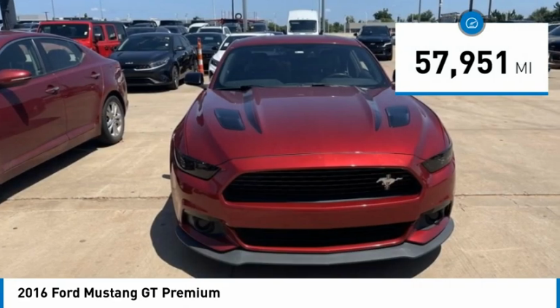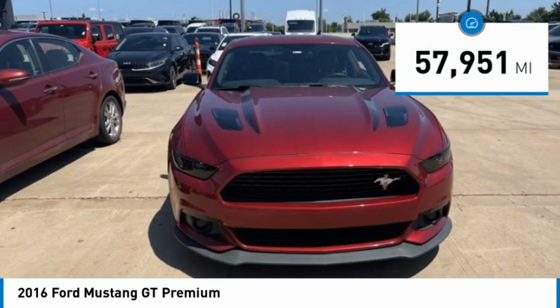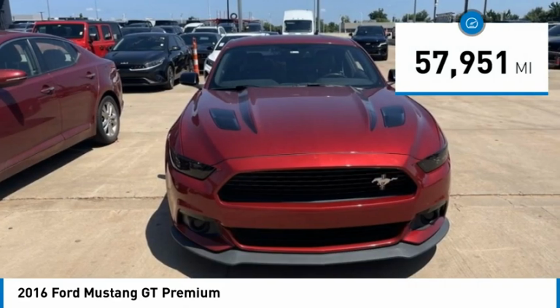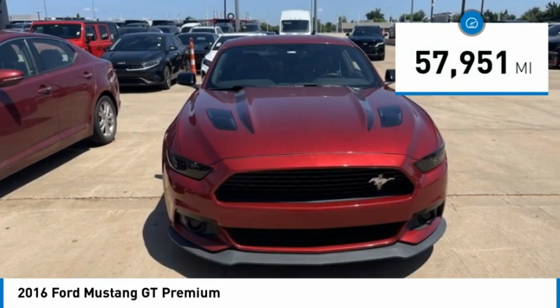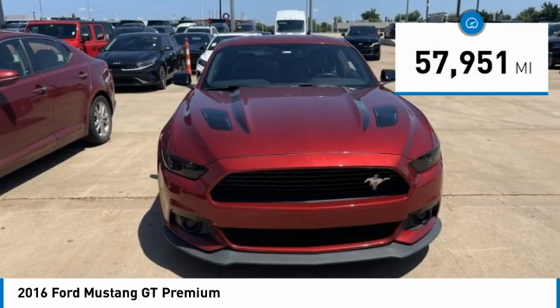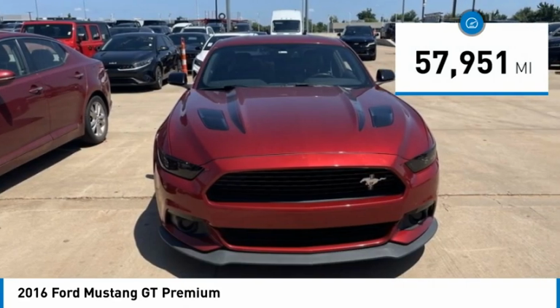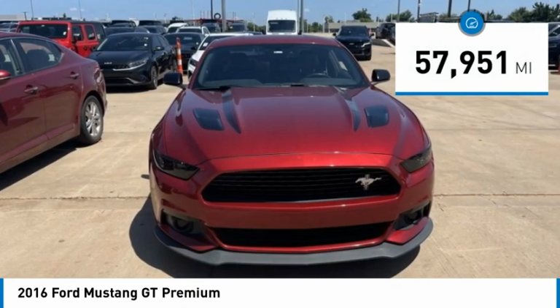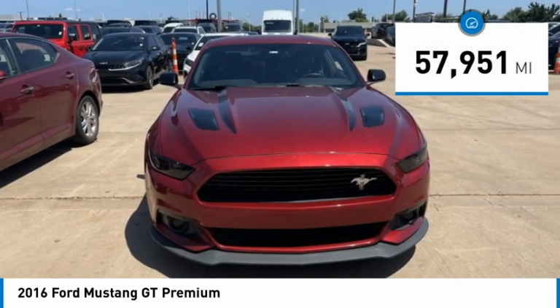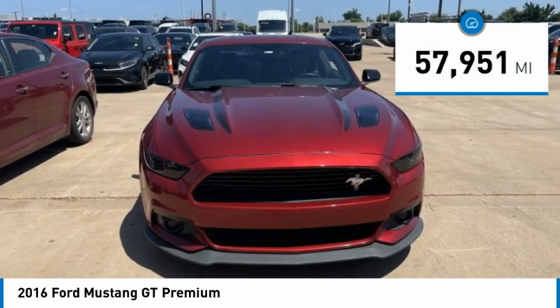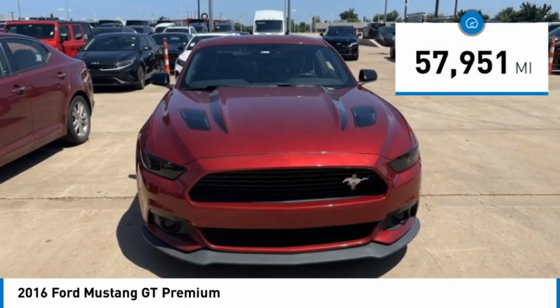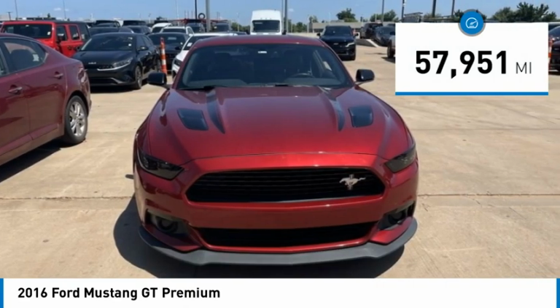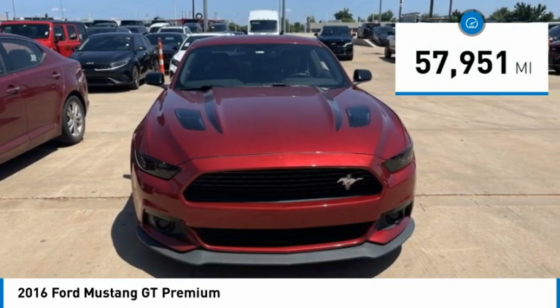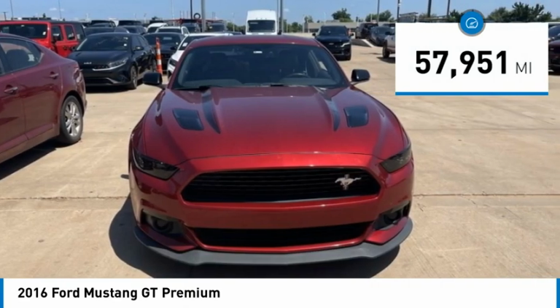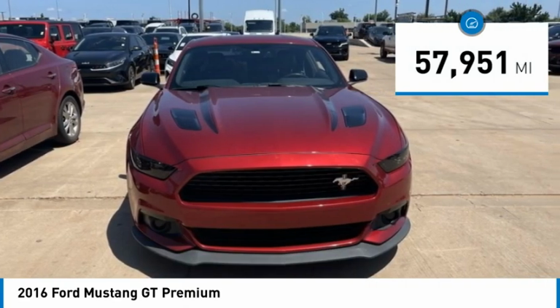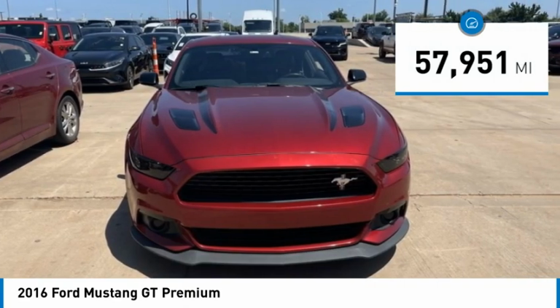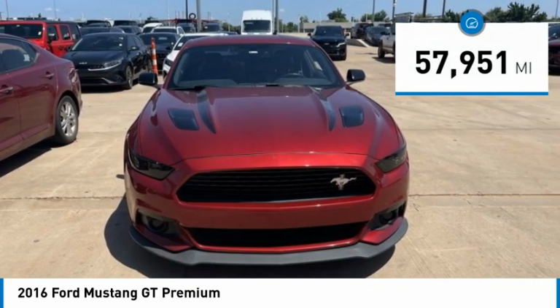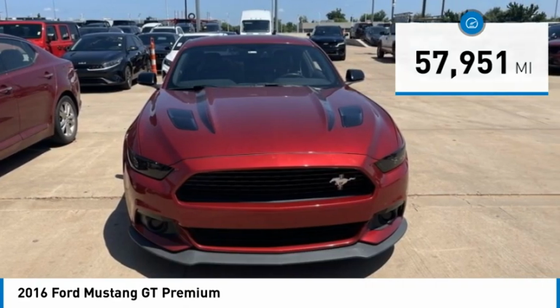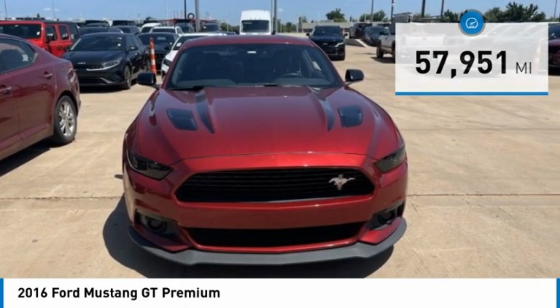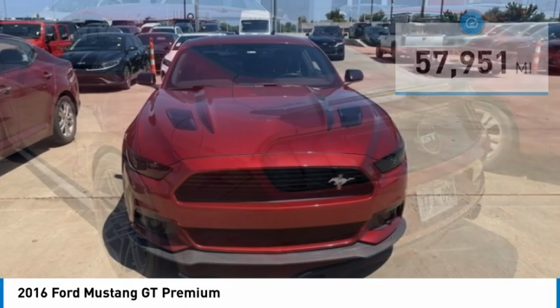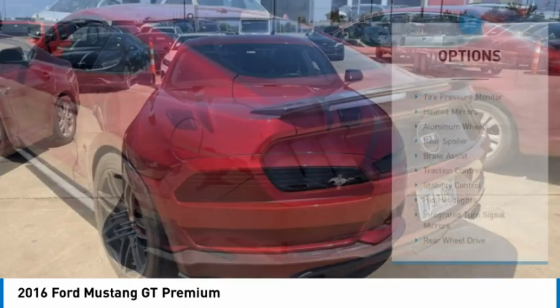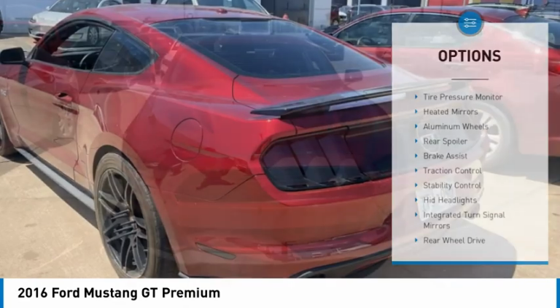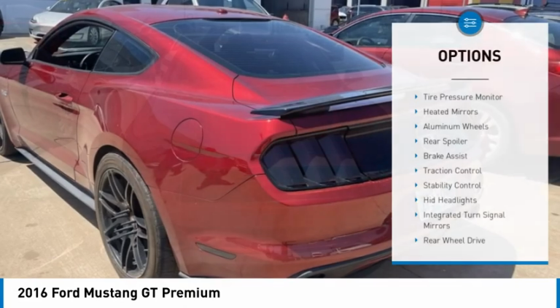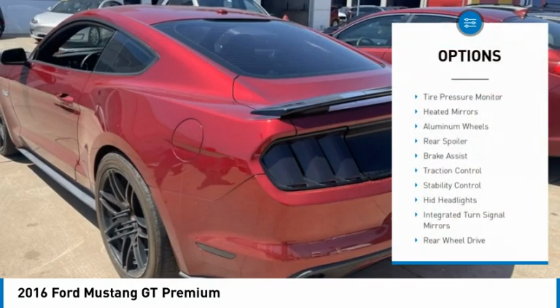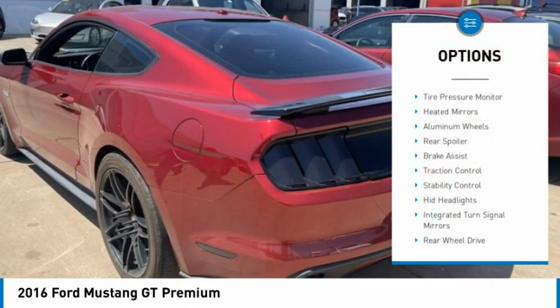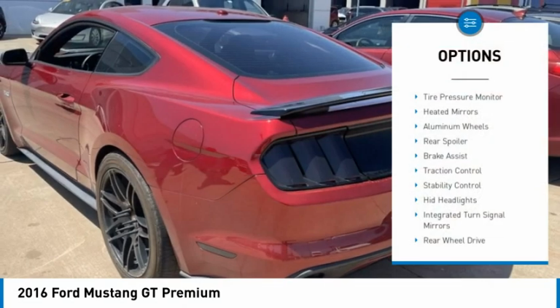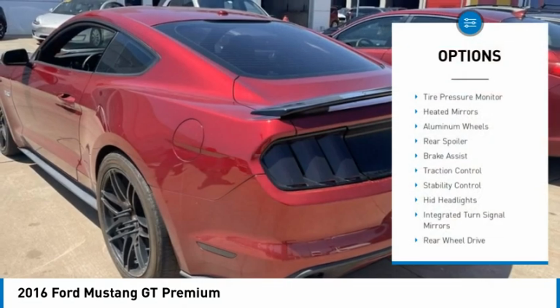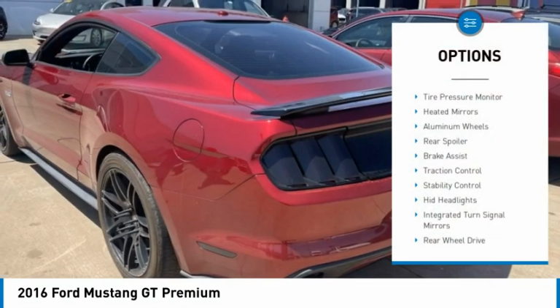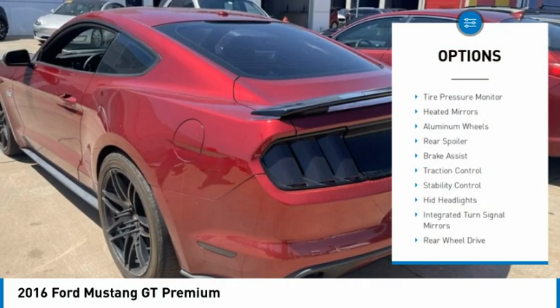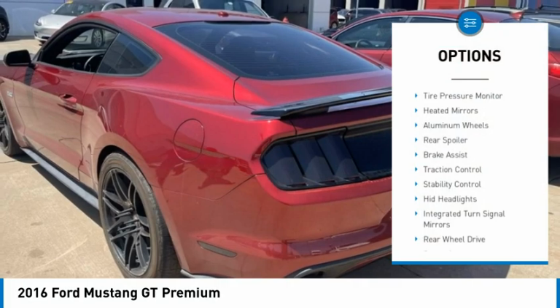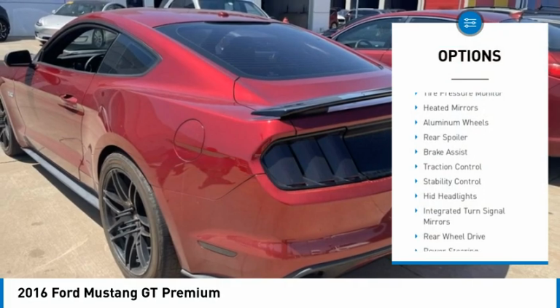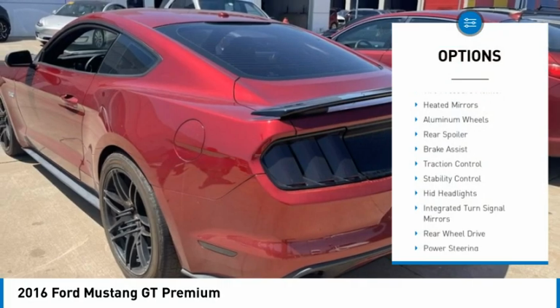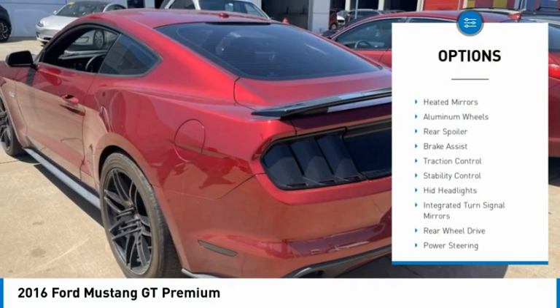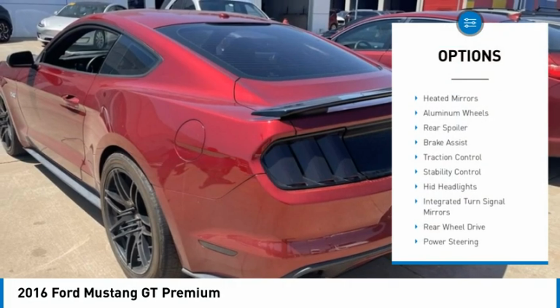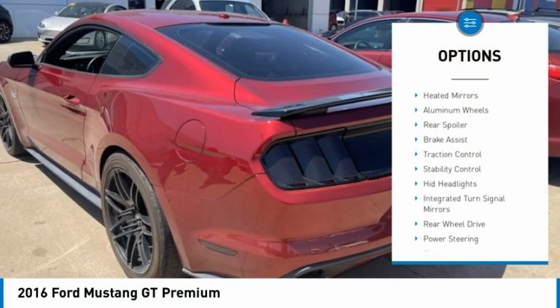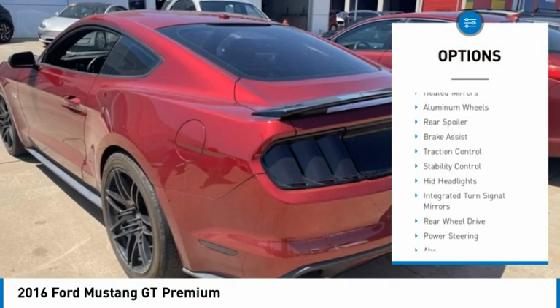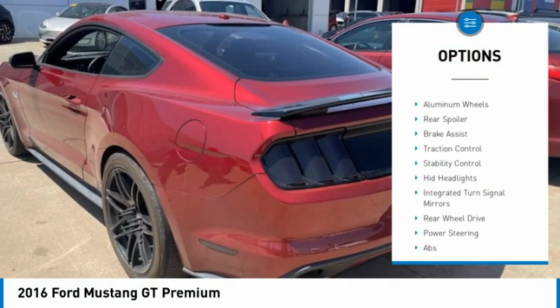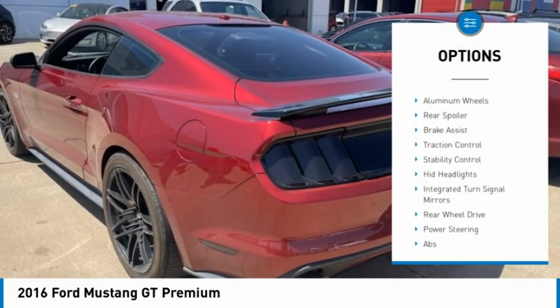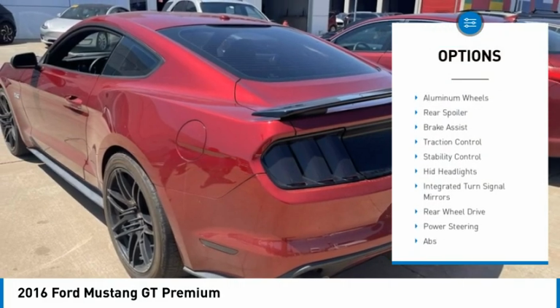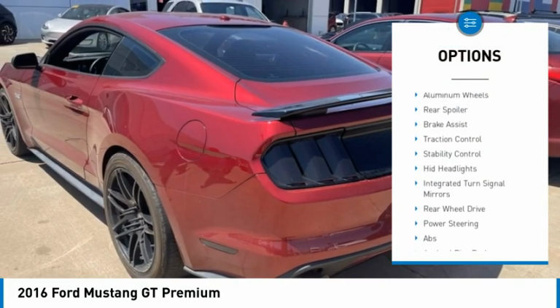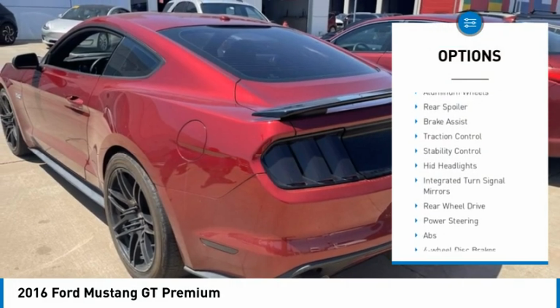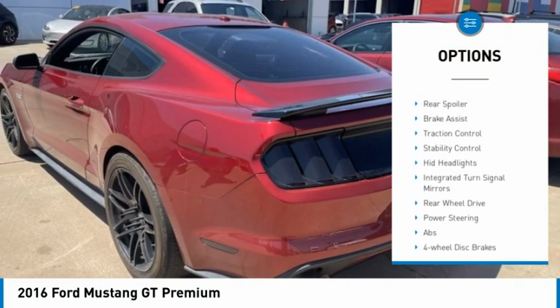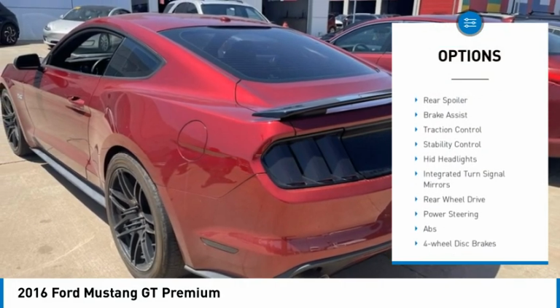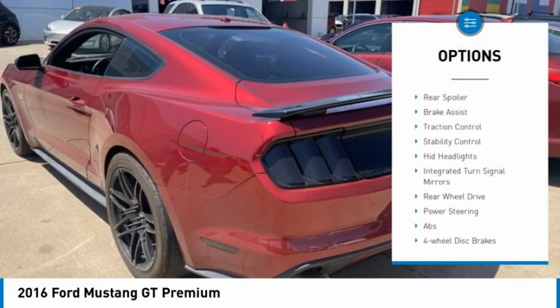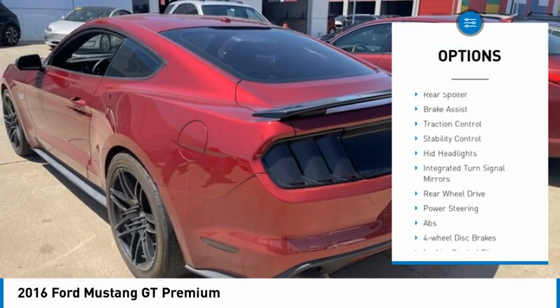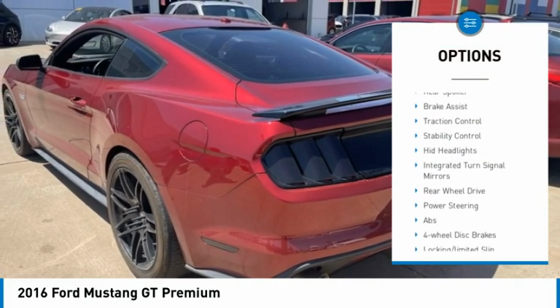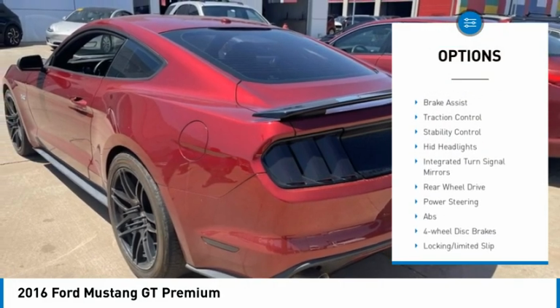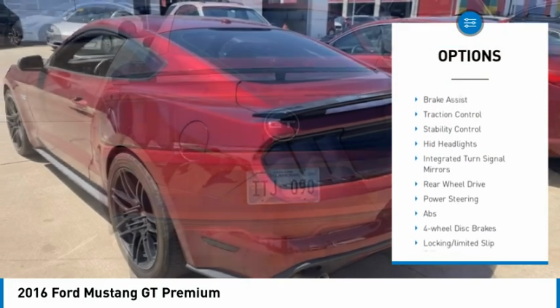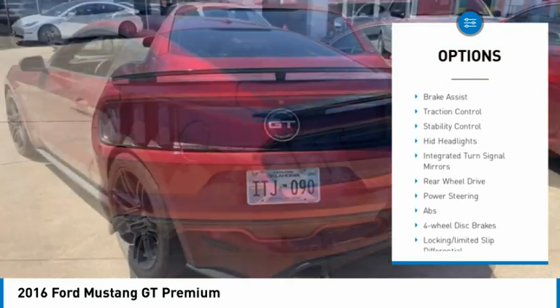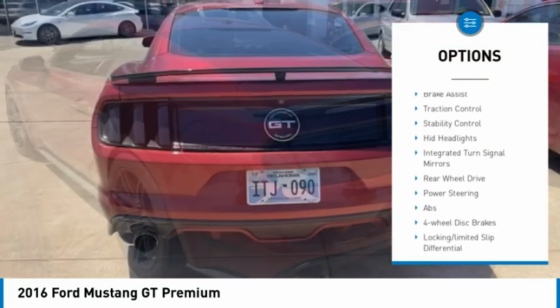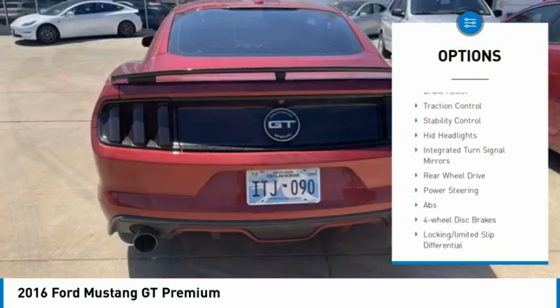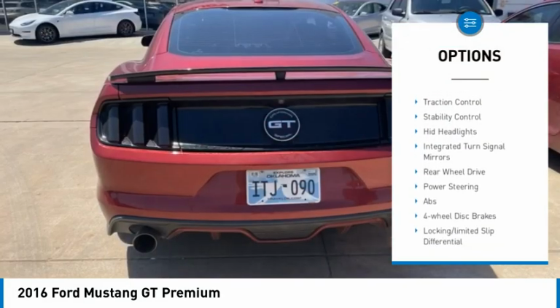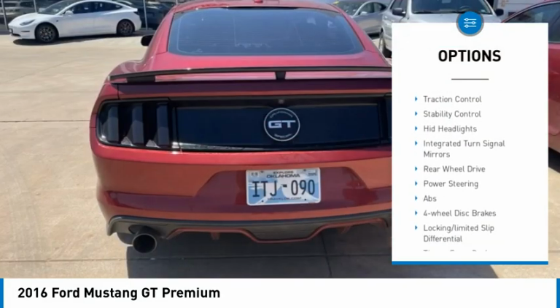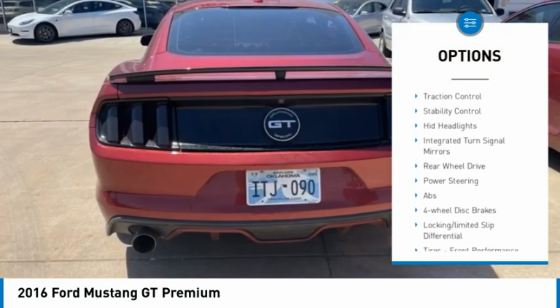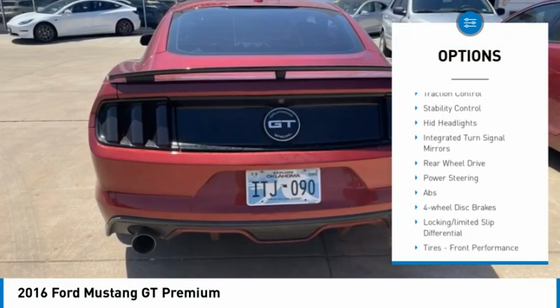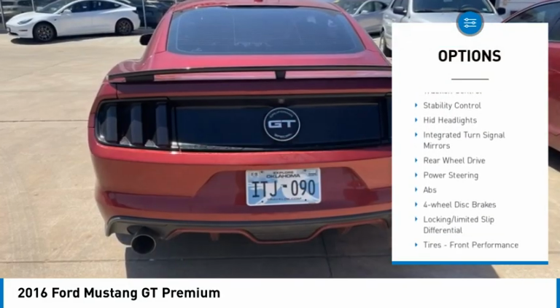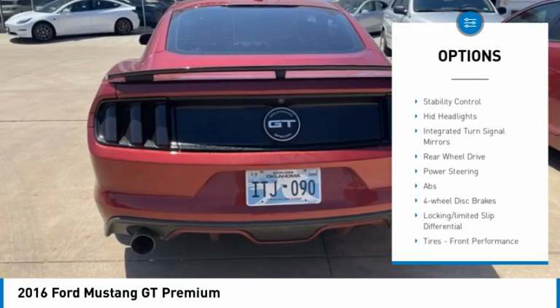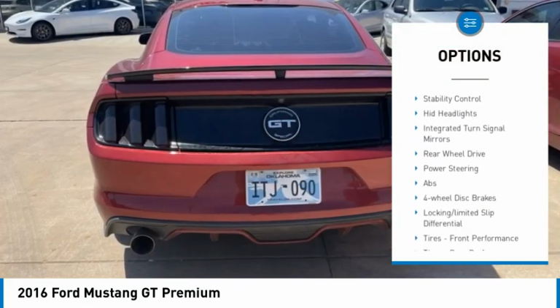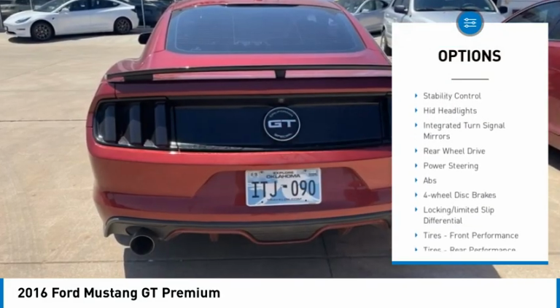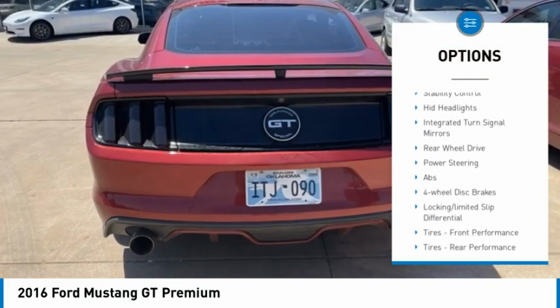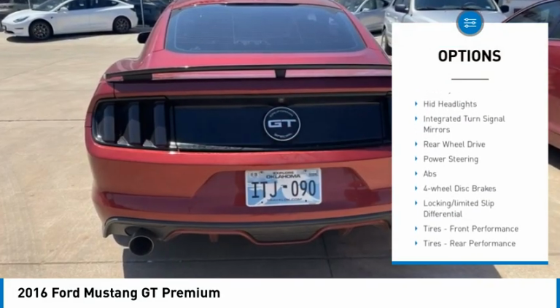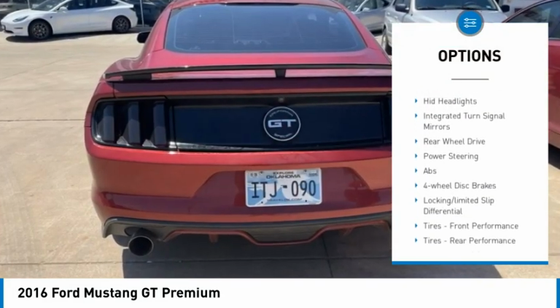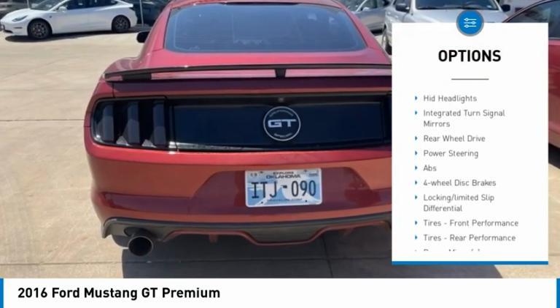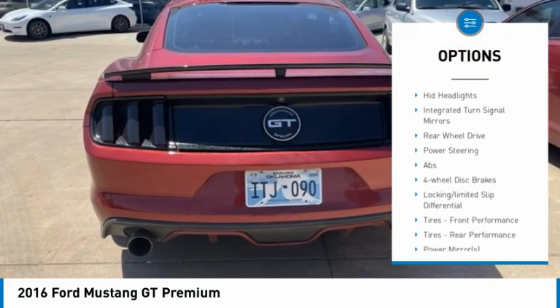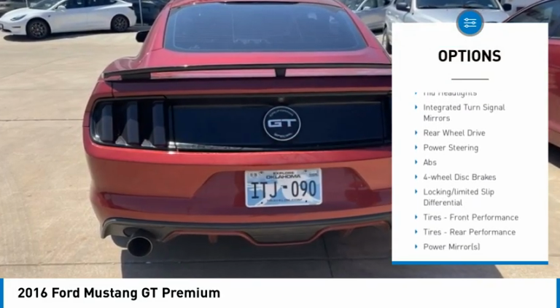Here are some of this vehicle's great options: tire pressure monitor, heated mirrors, aluminum wheels, rear spoiler.